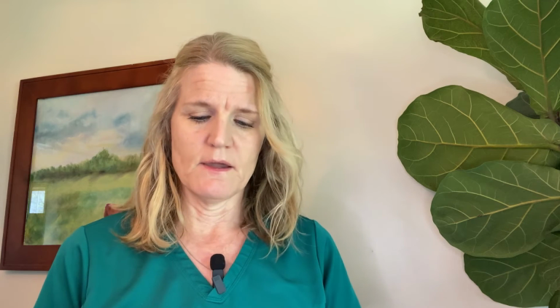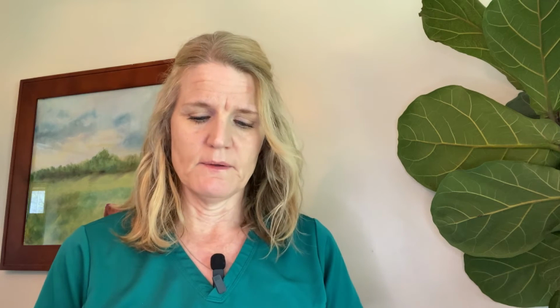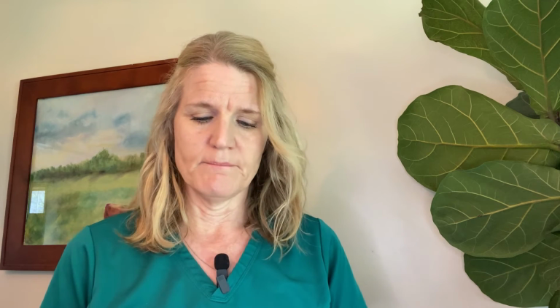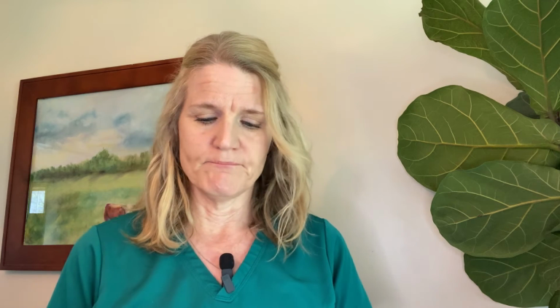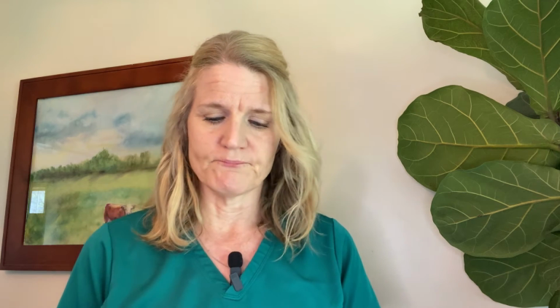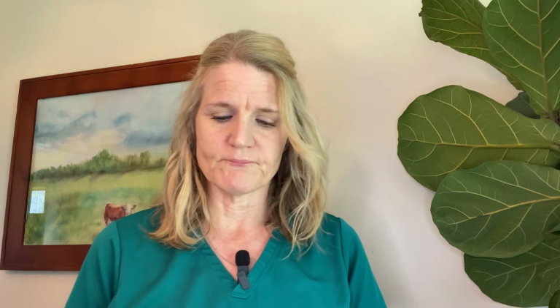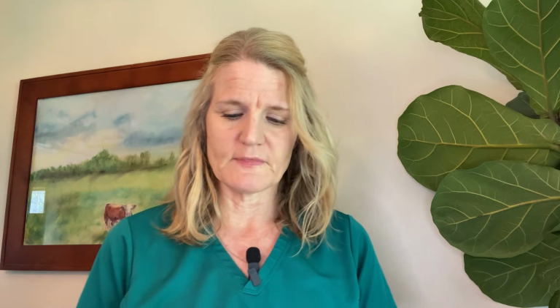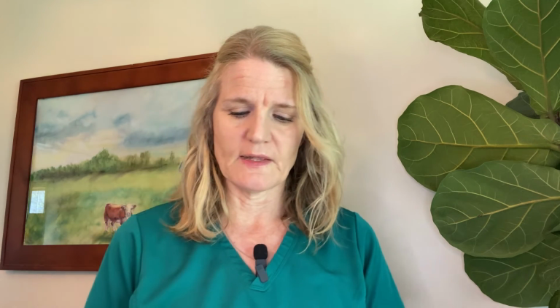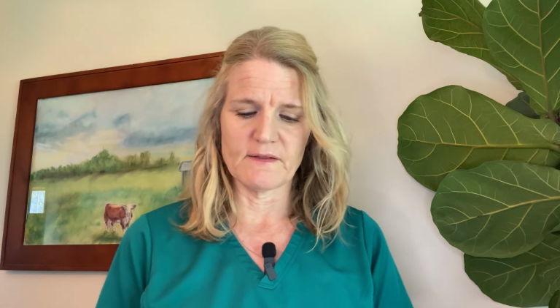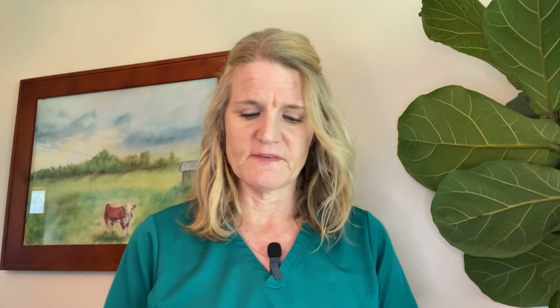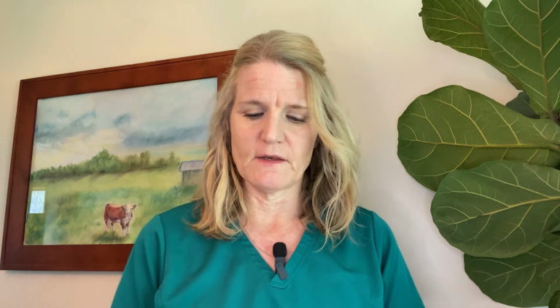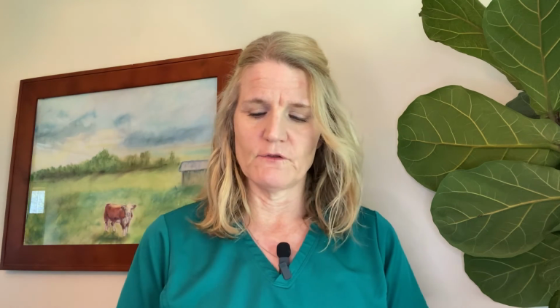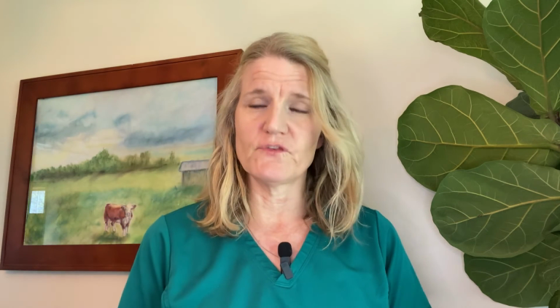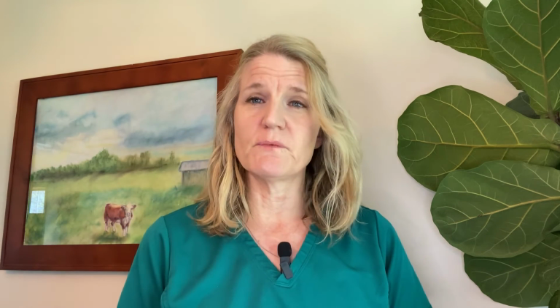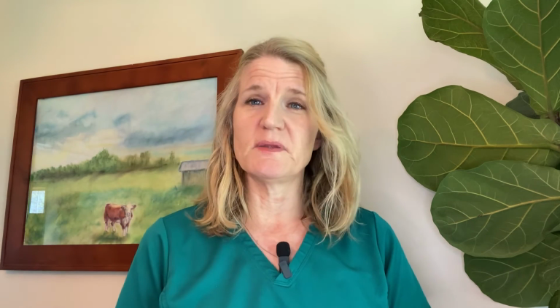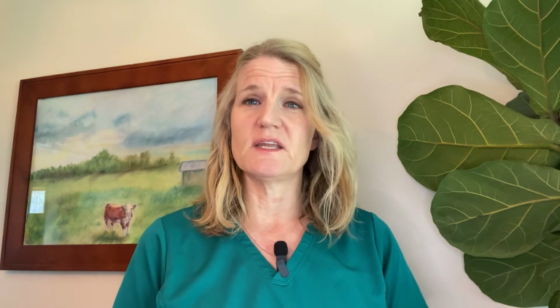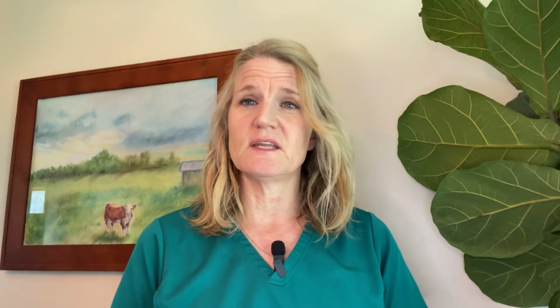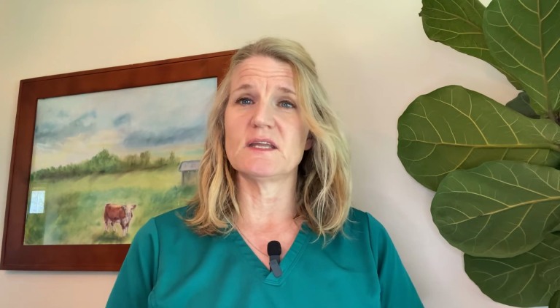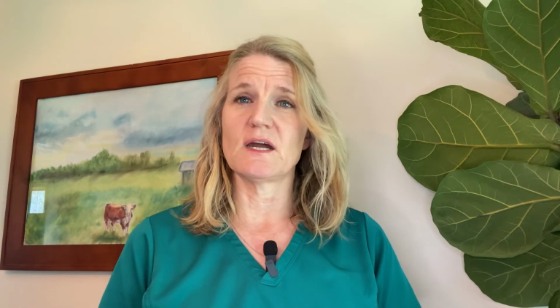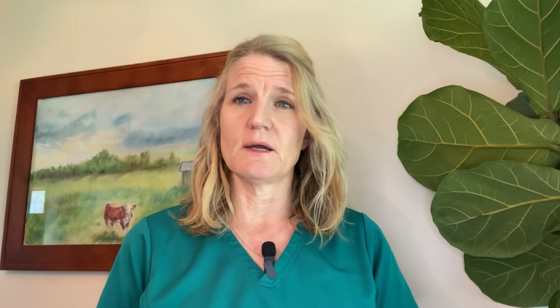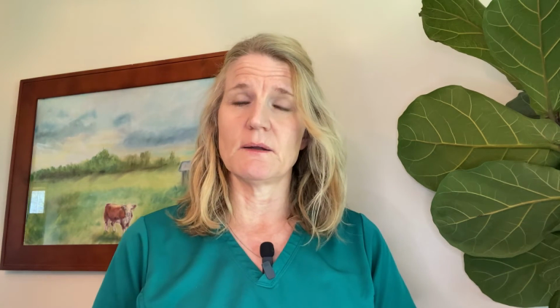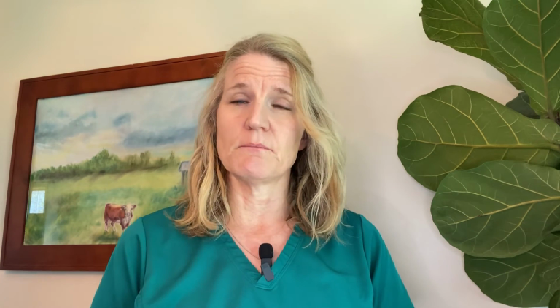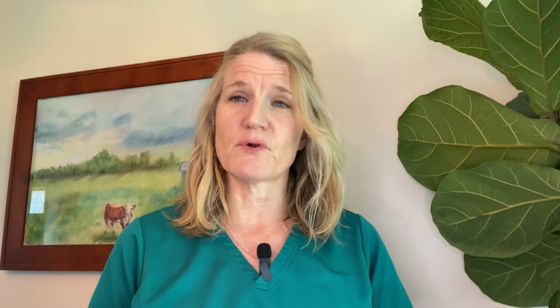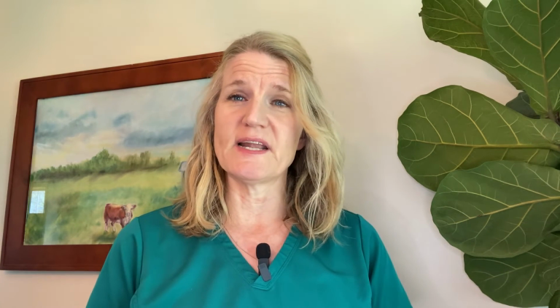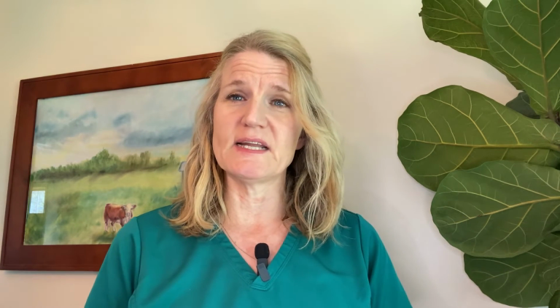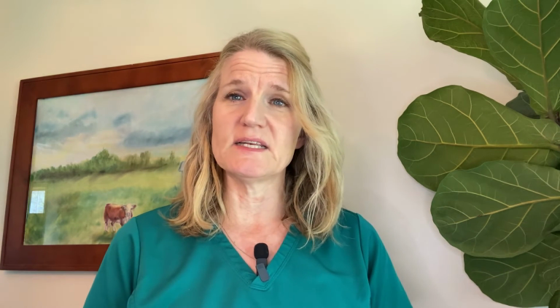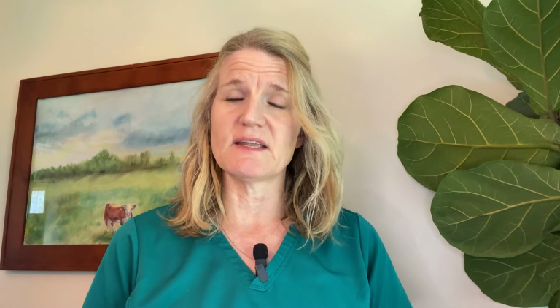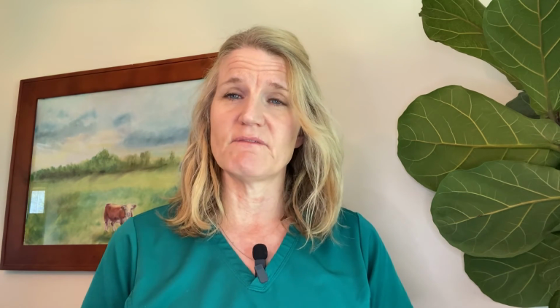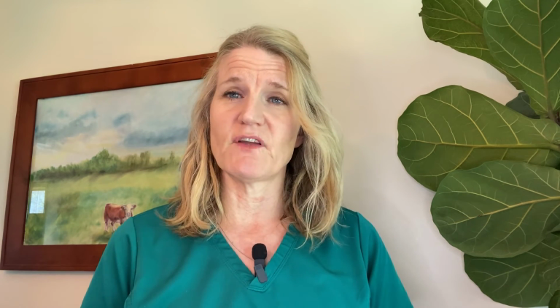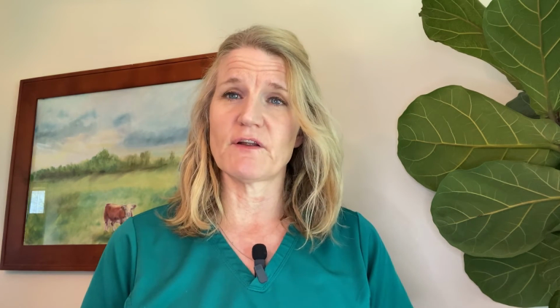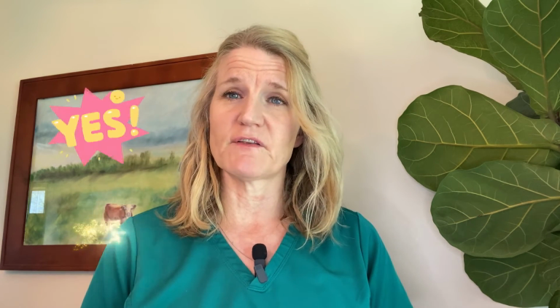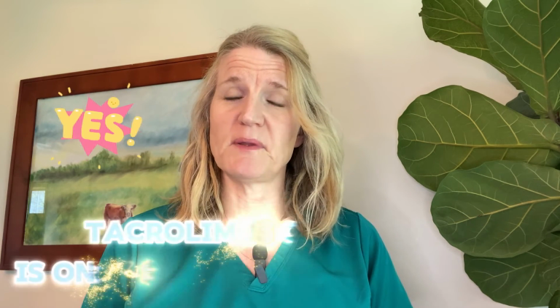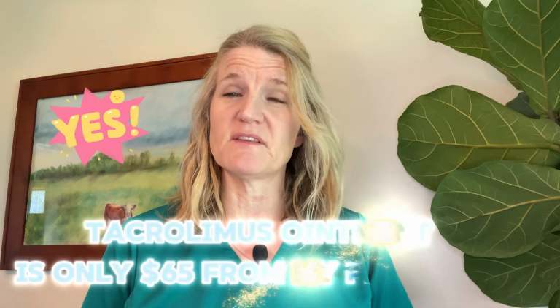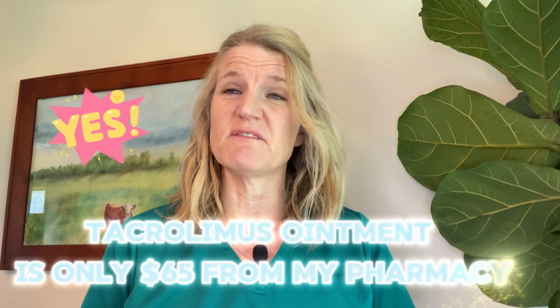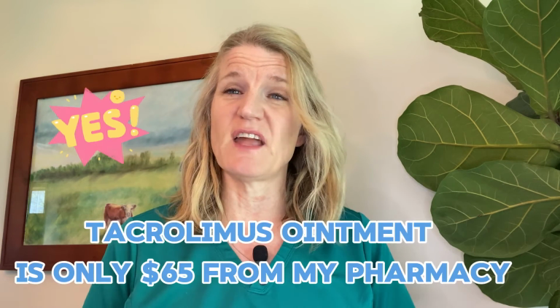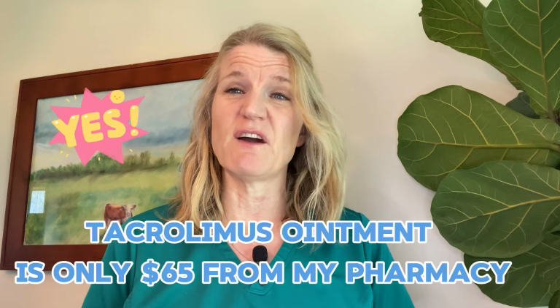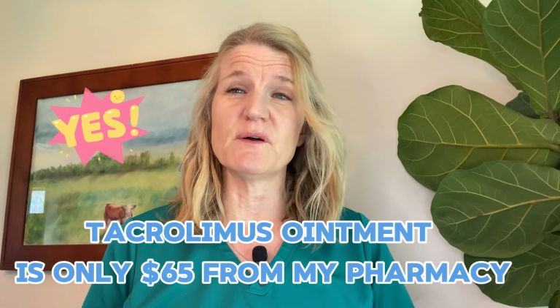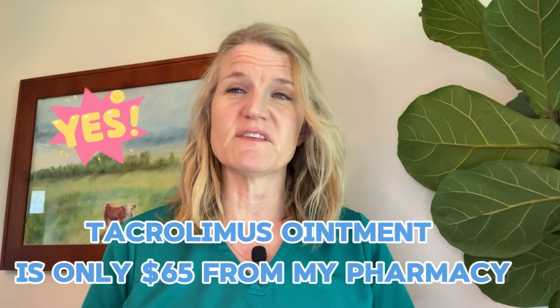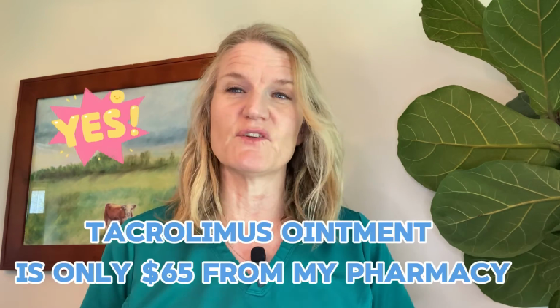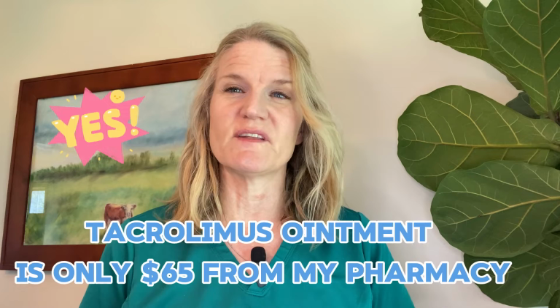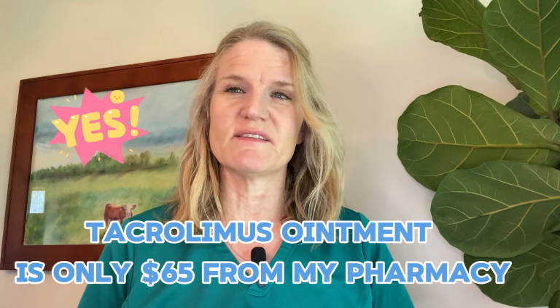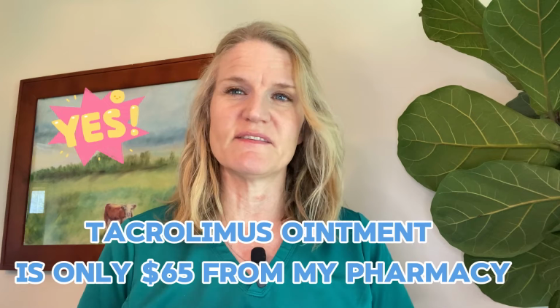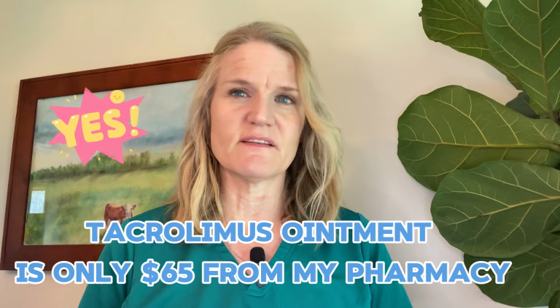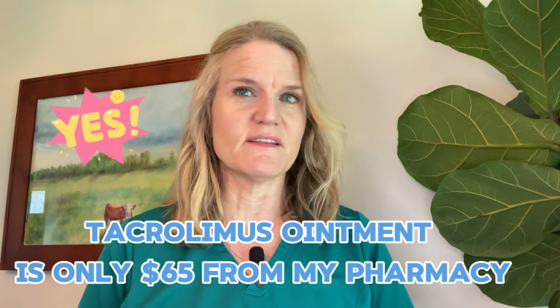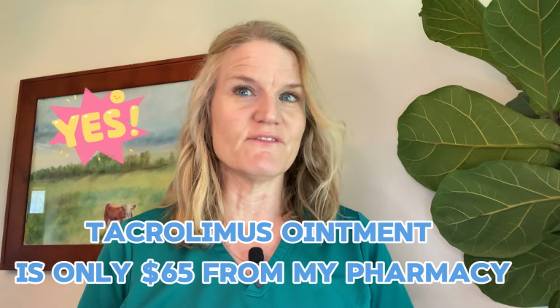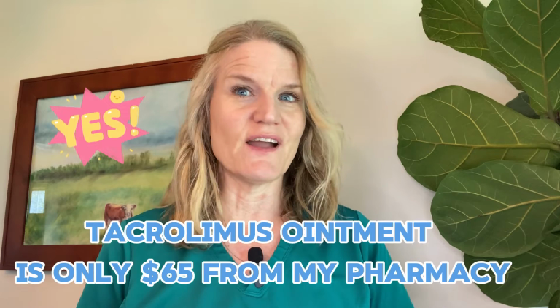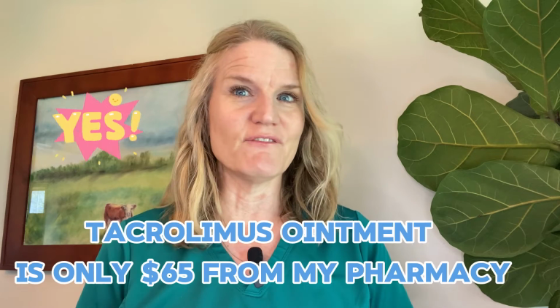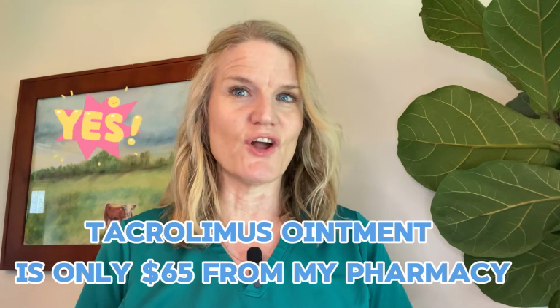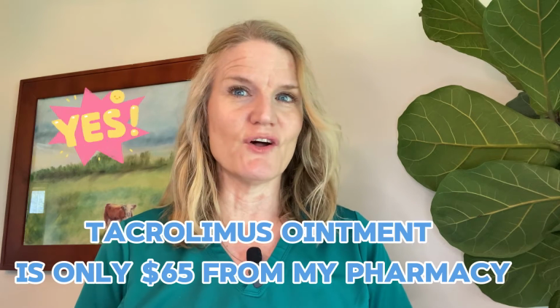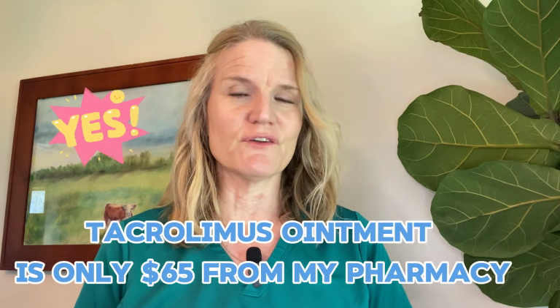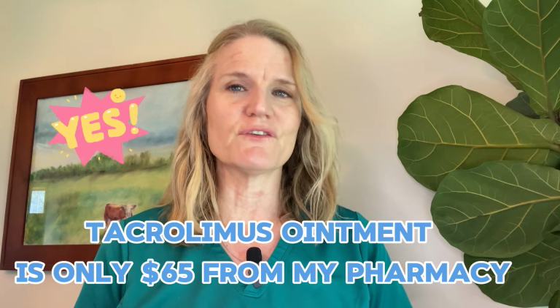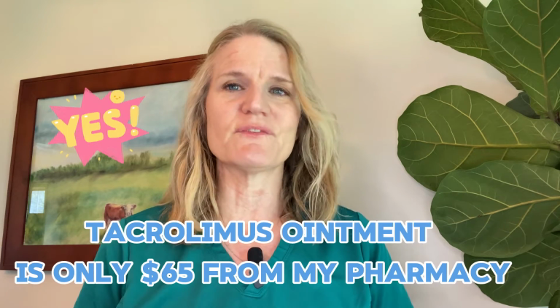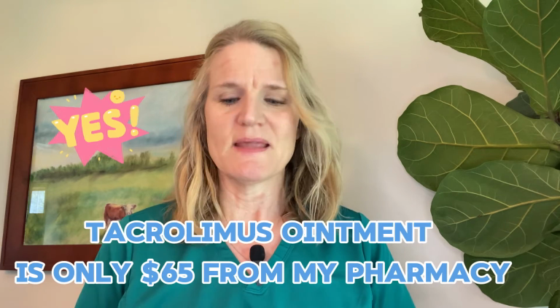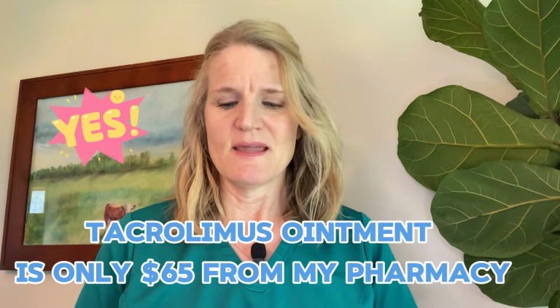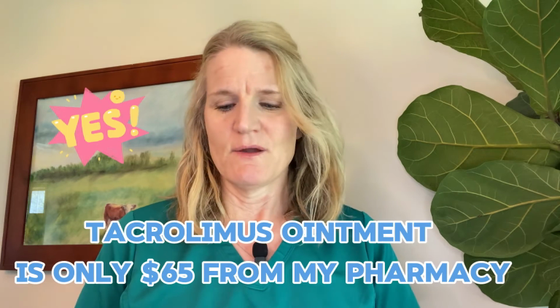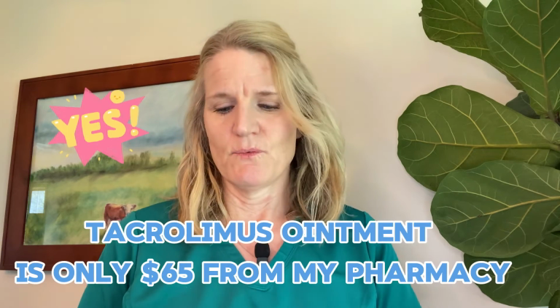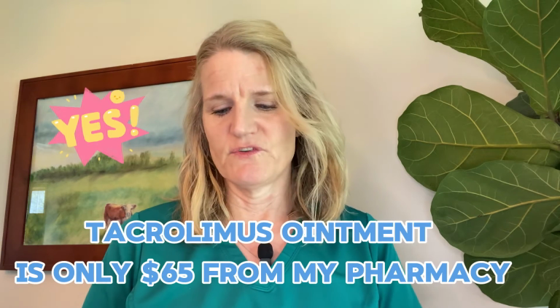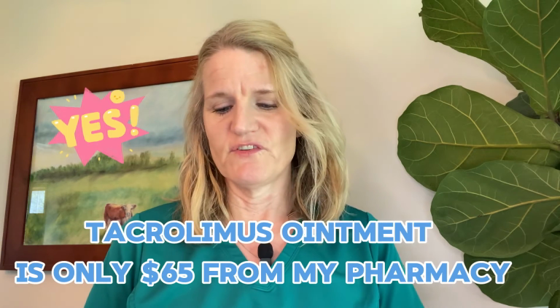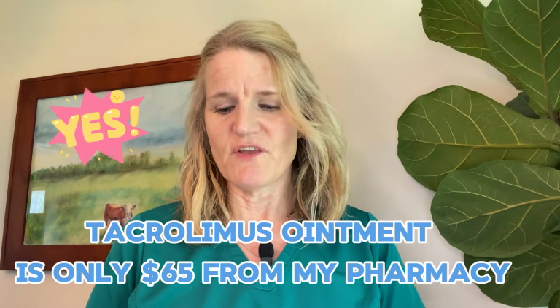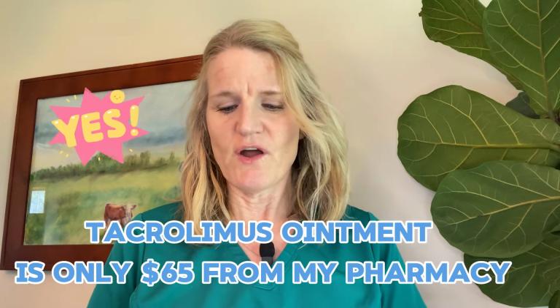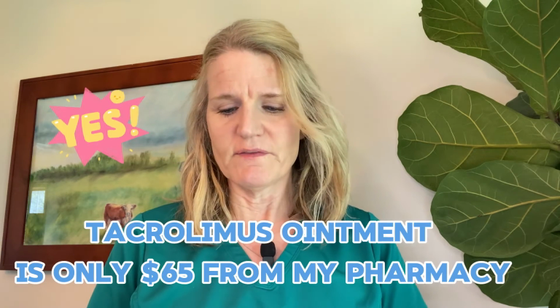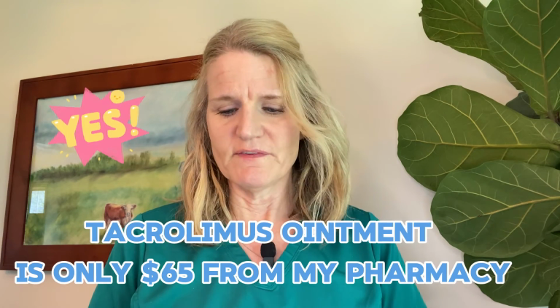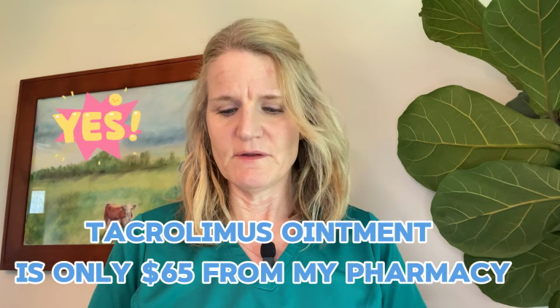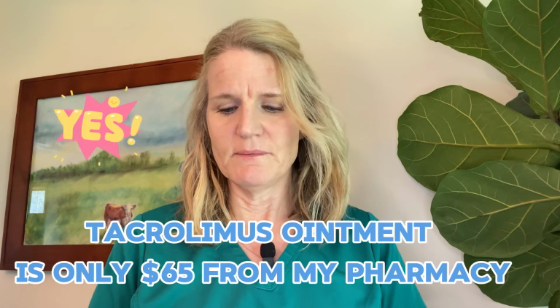Like I said, it used to be a brand name and very expensive. Now it's only $65, which is awesome.